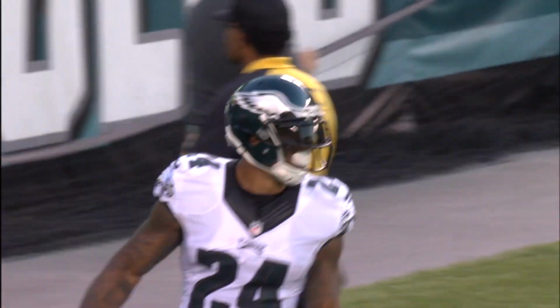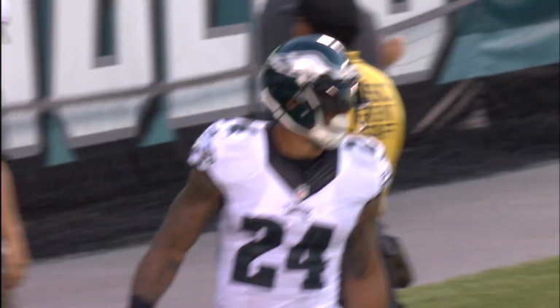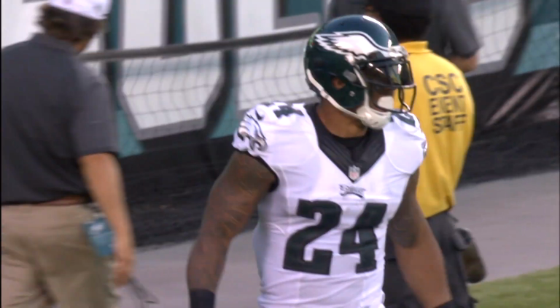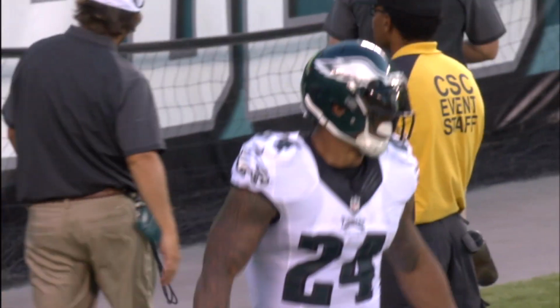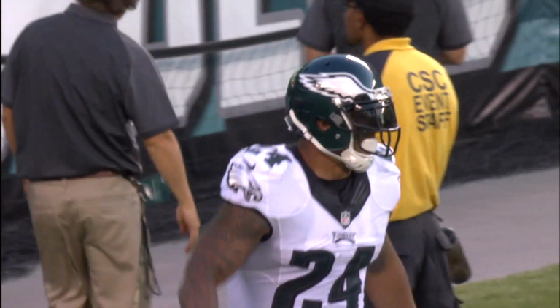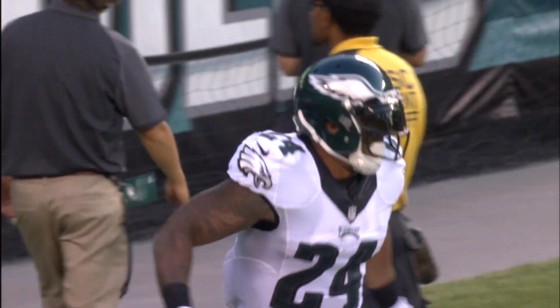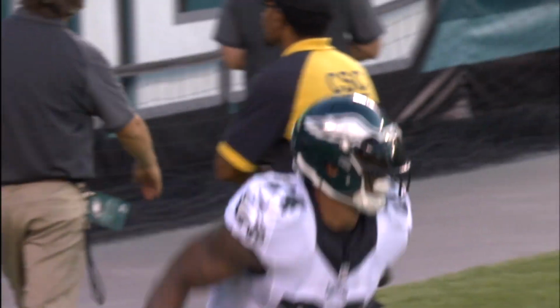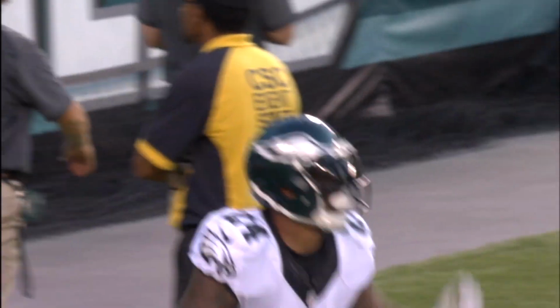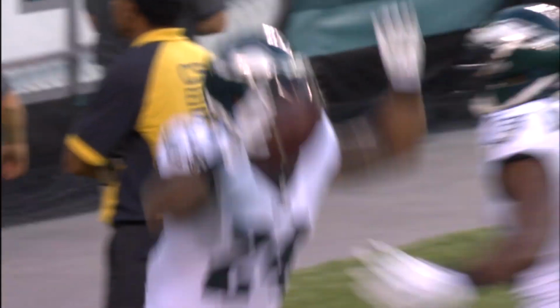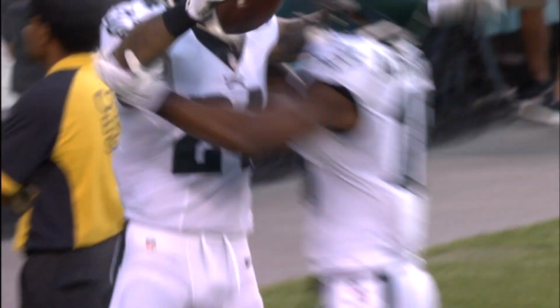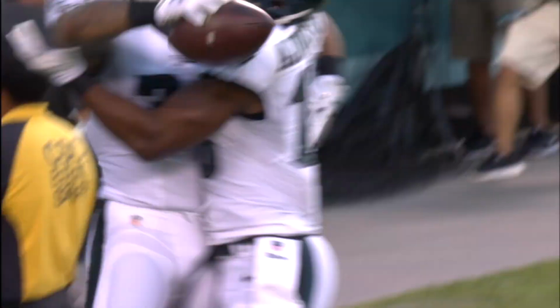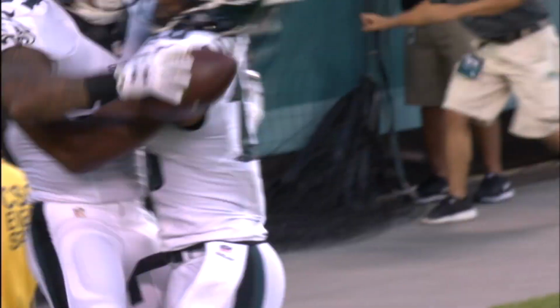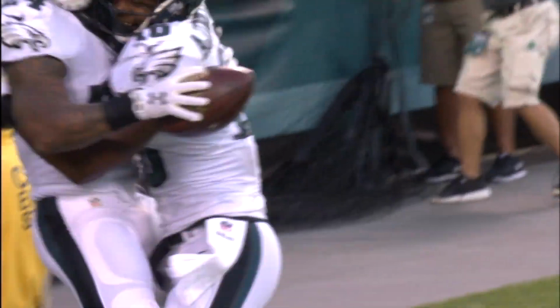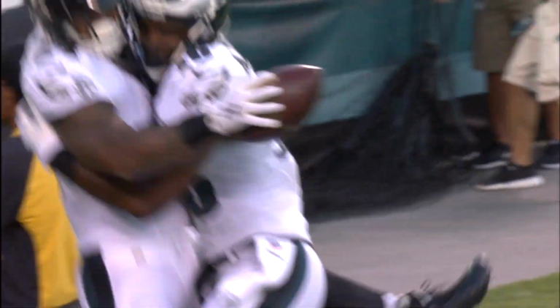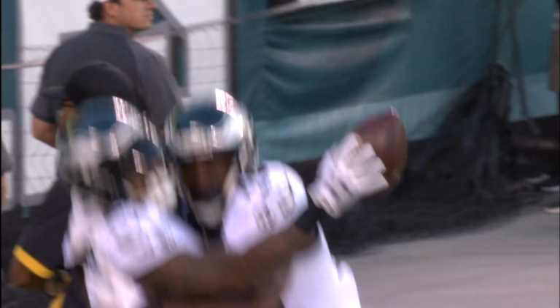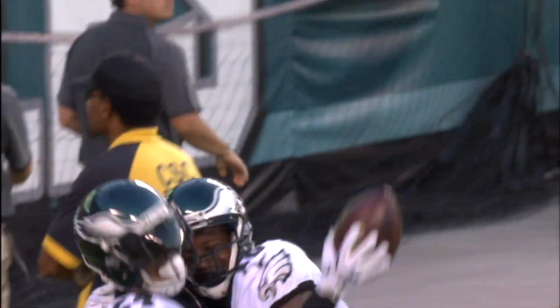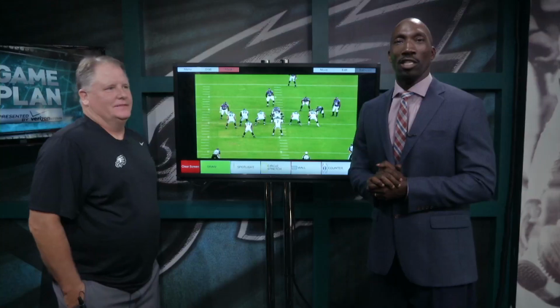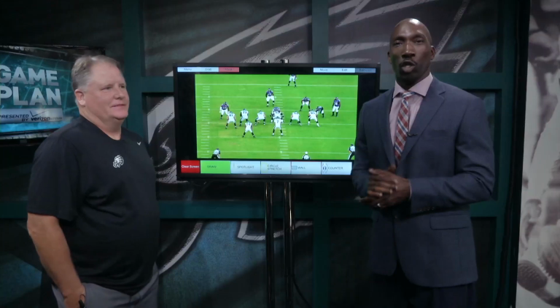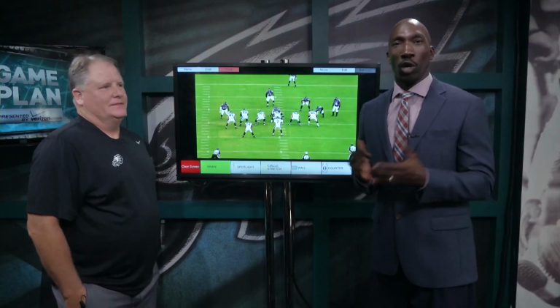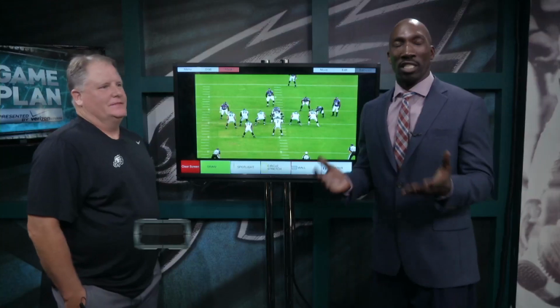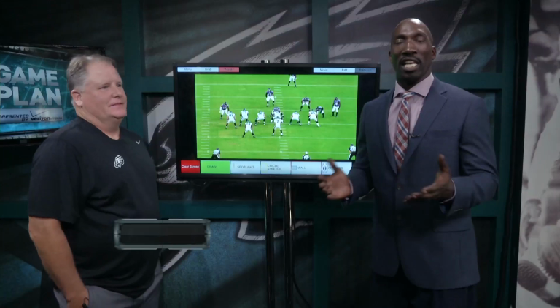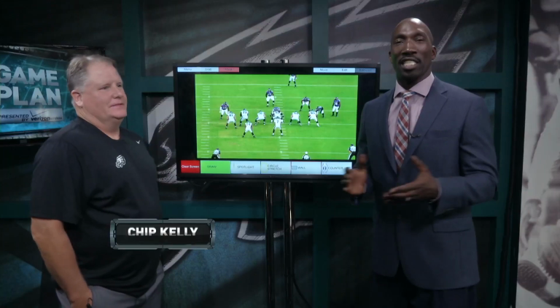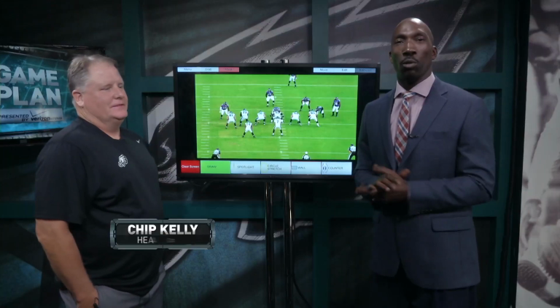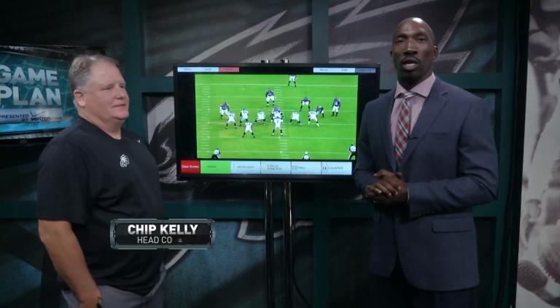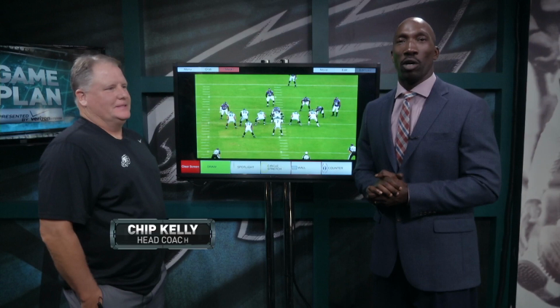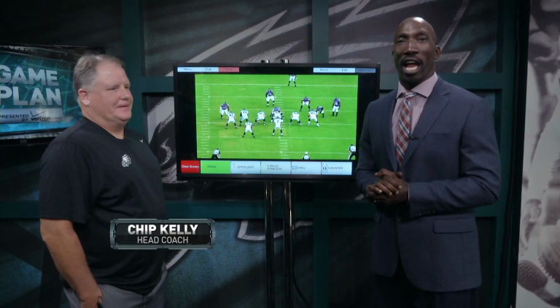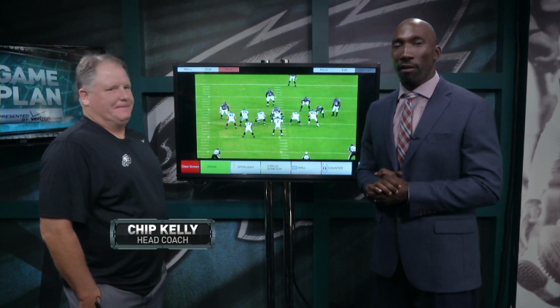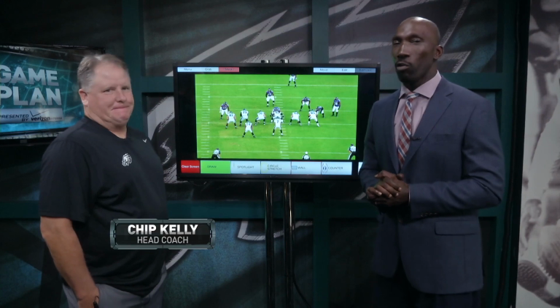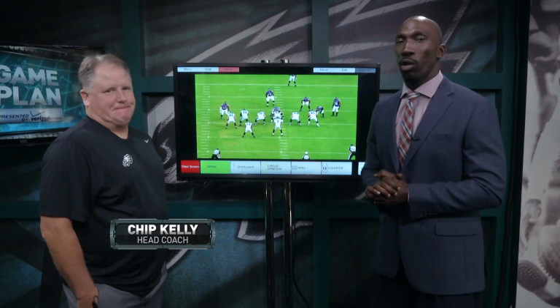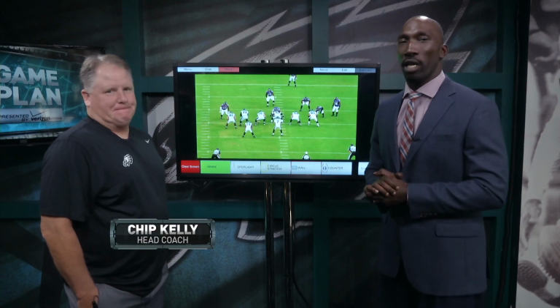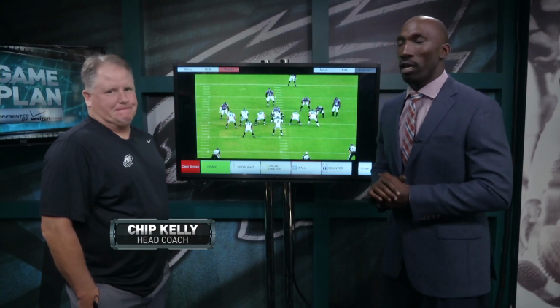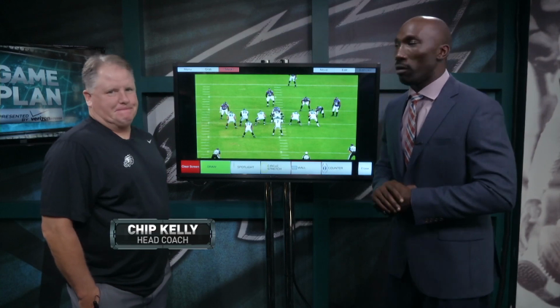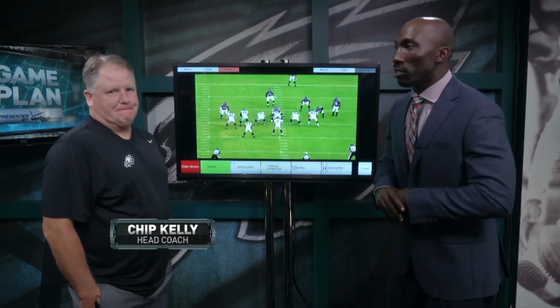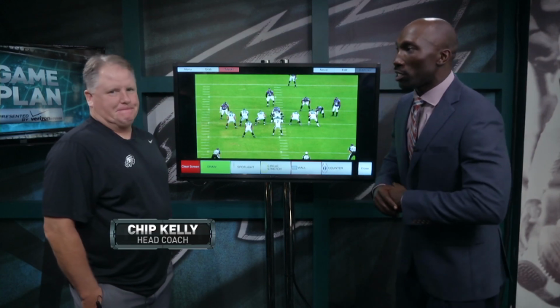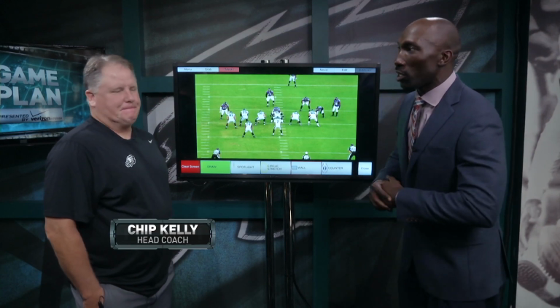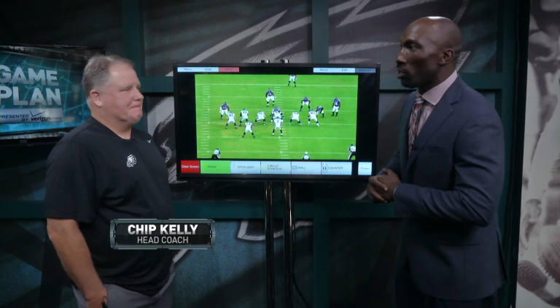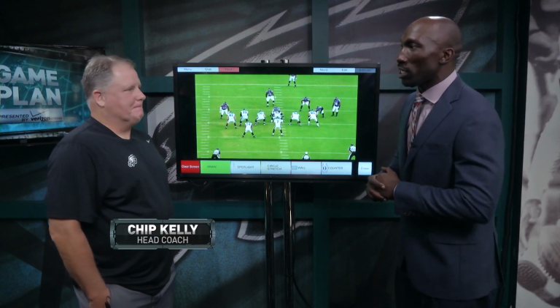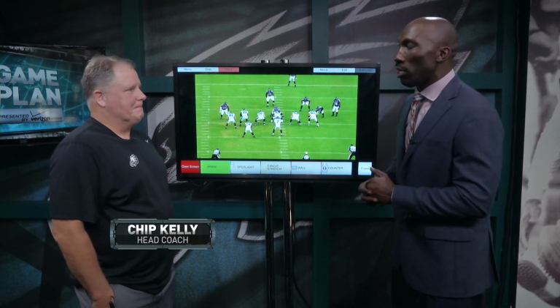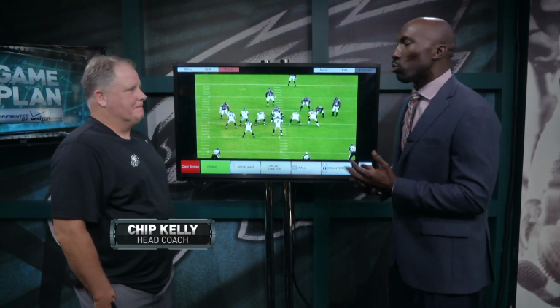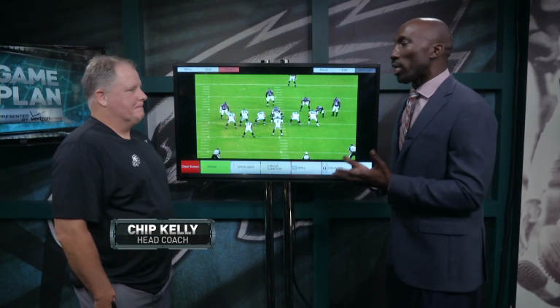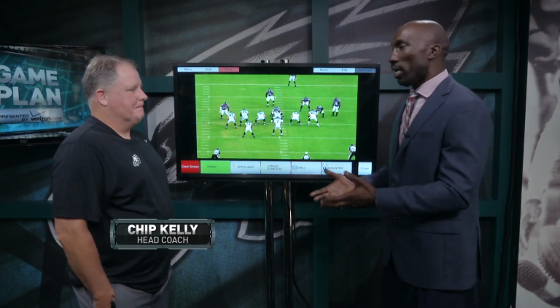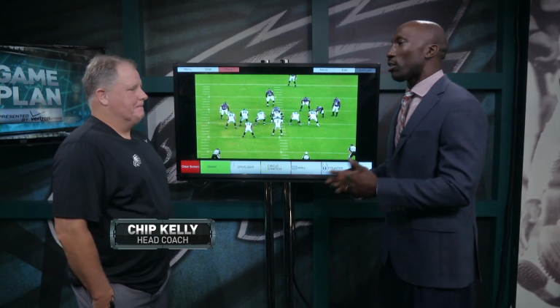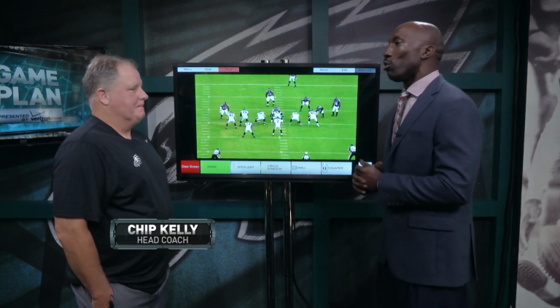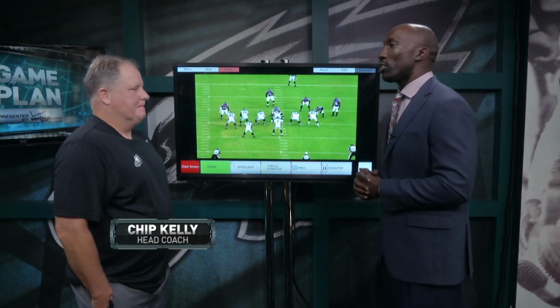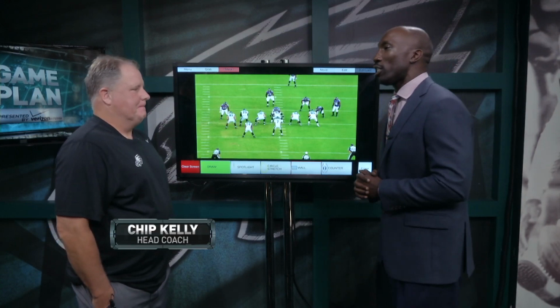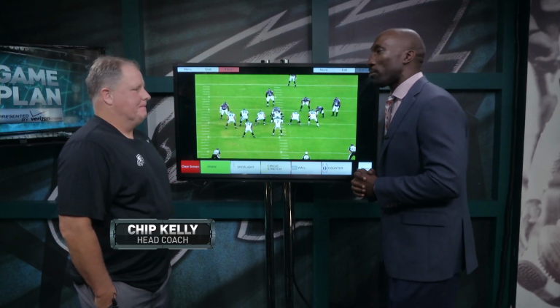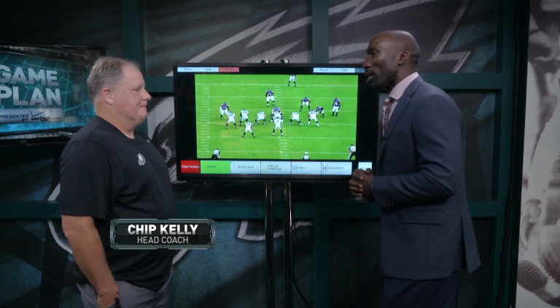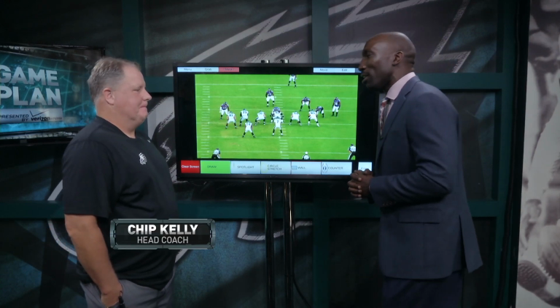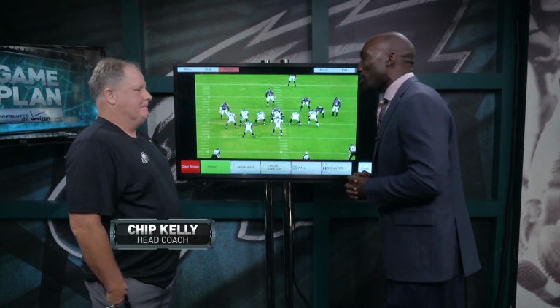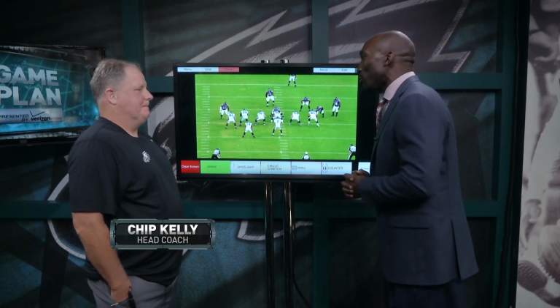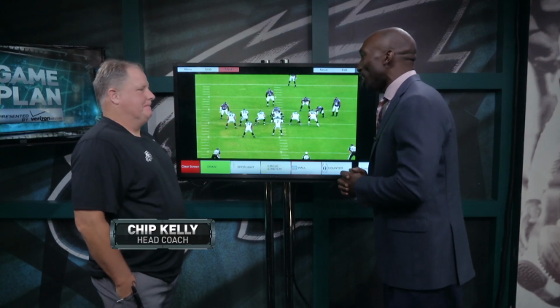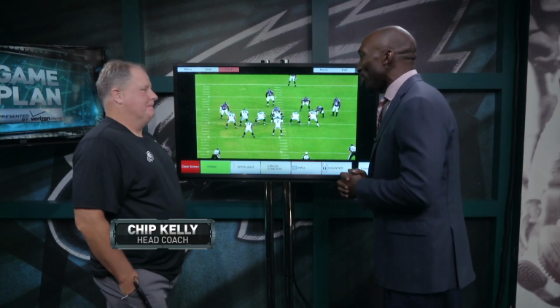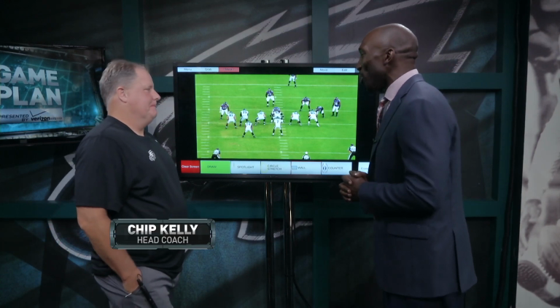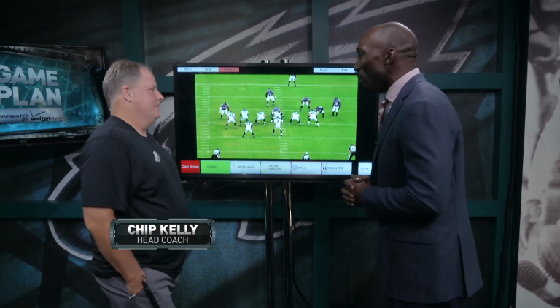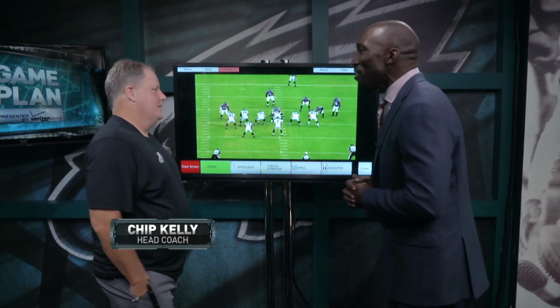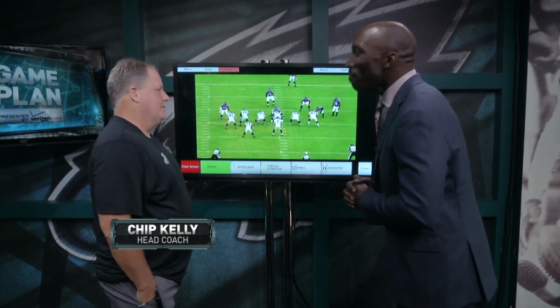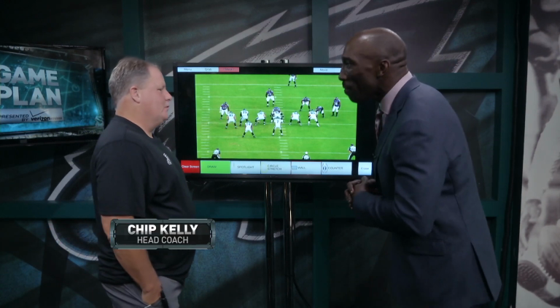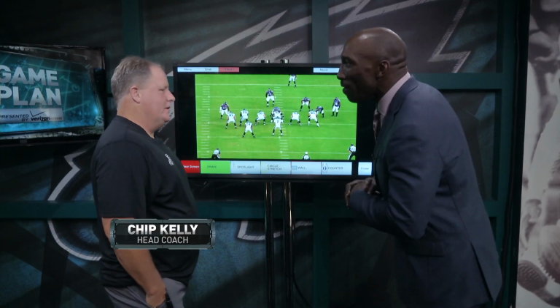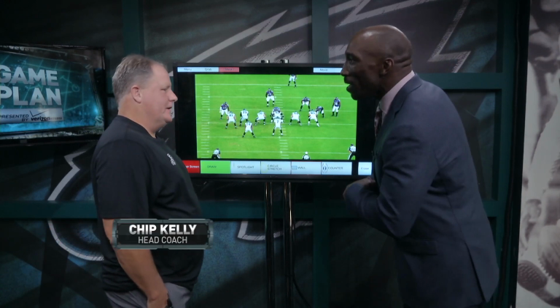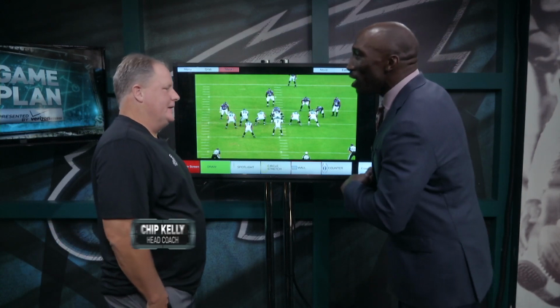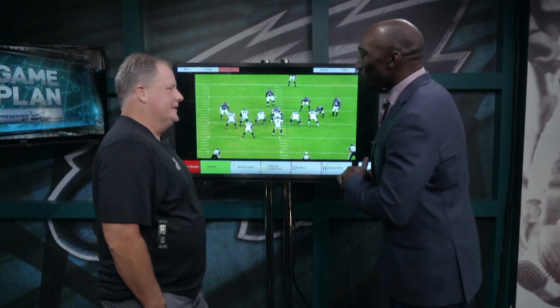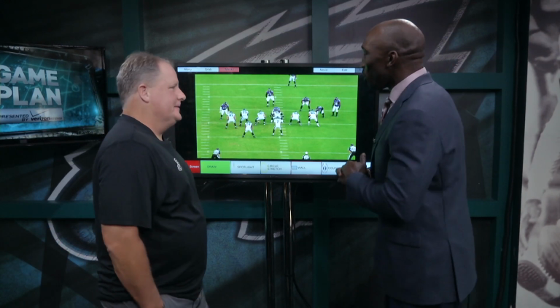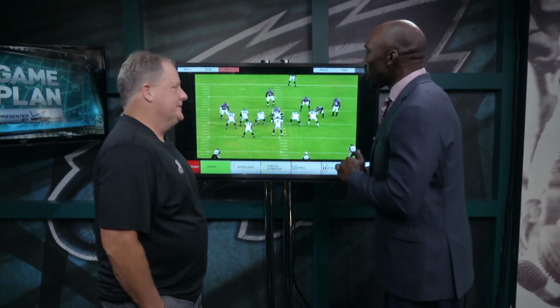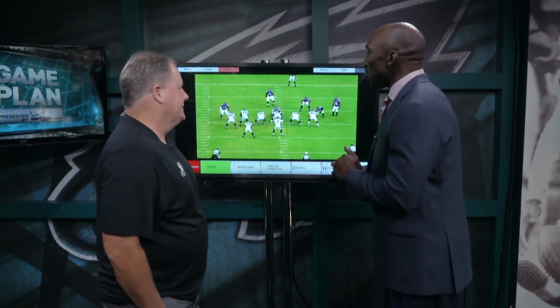Welcome back to Eagles Game Plan. Joining us, as he will every week here on the show, is Eagles head coach Chip Kelly. Coach, how you doing? Doing good, Ike. Doing good.